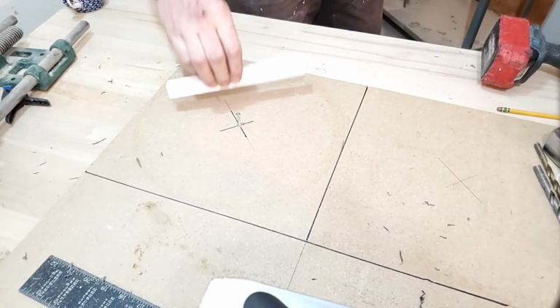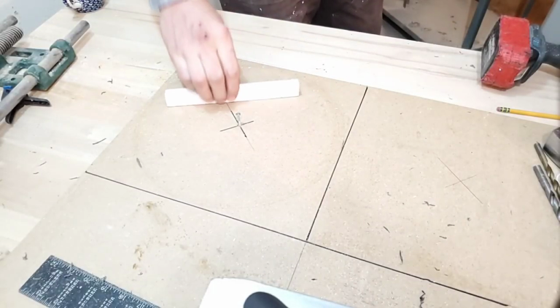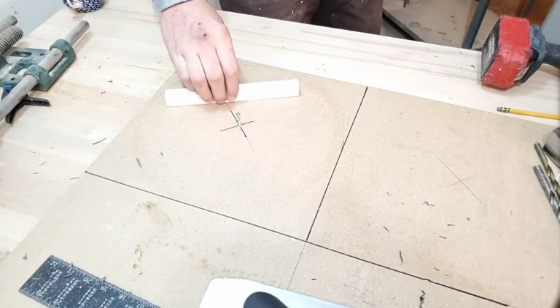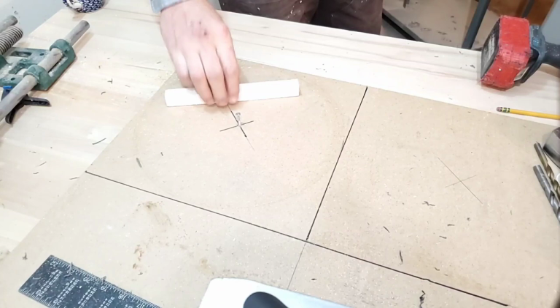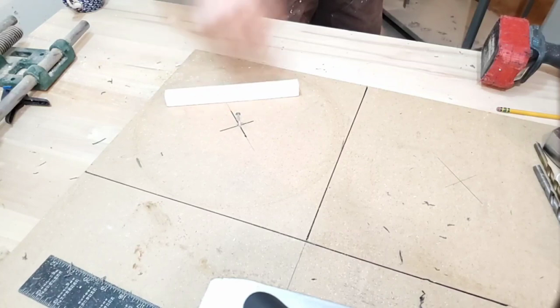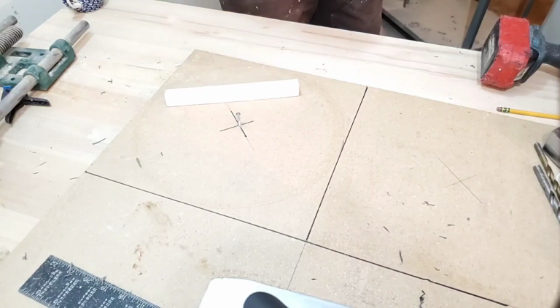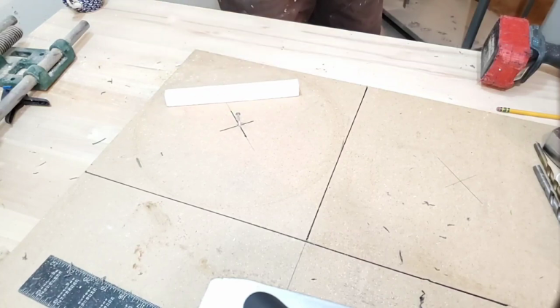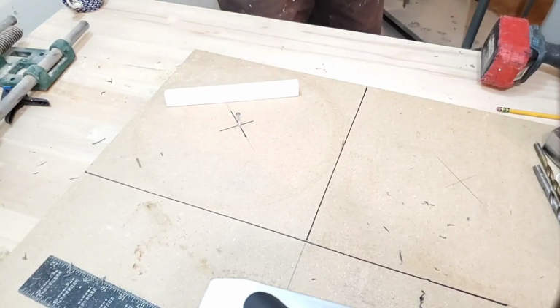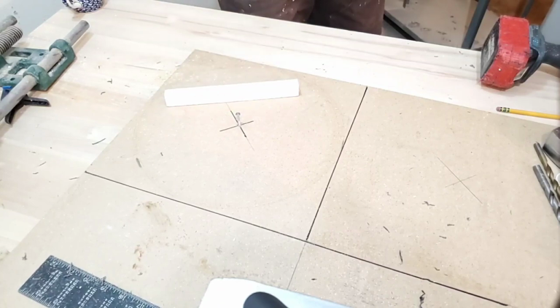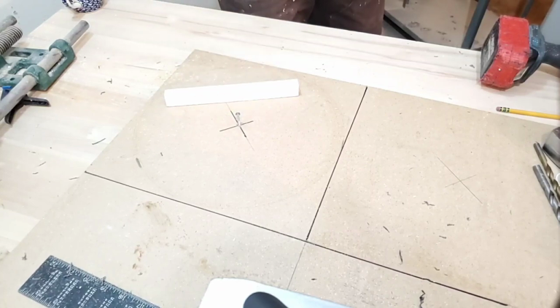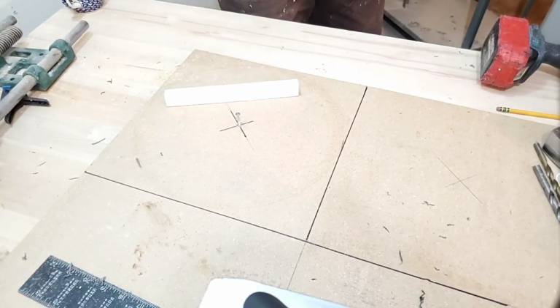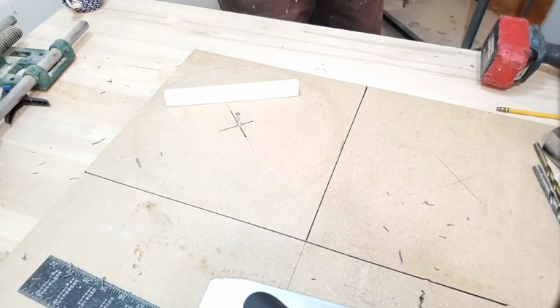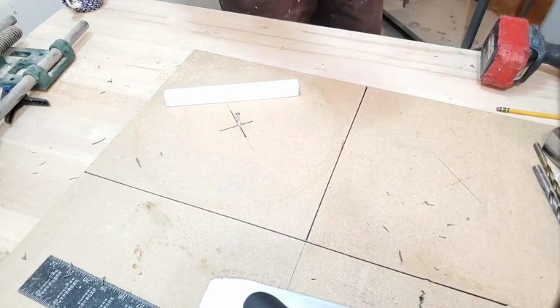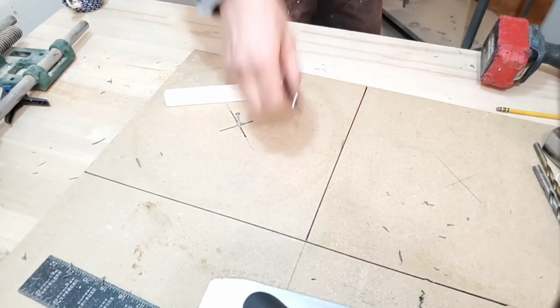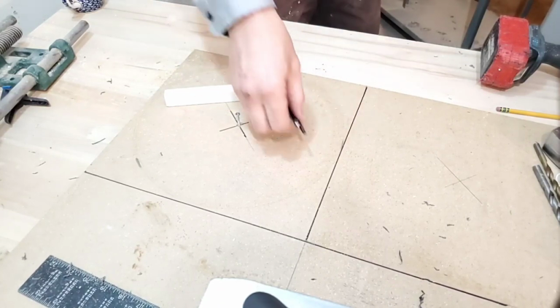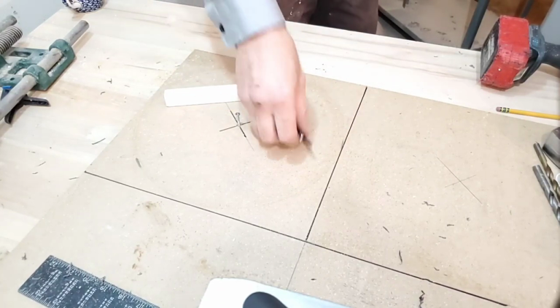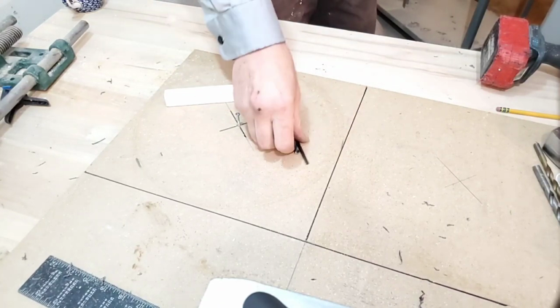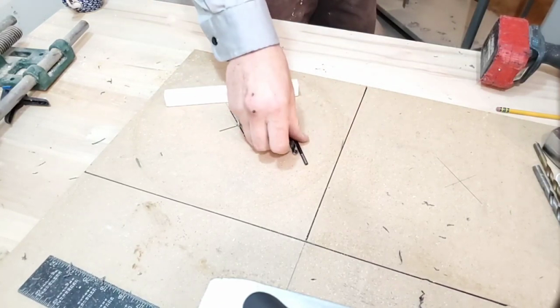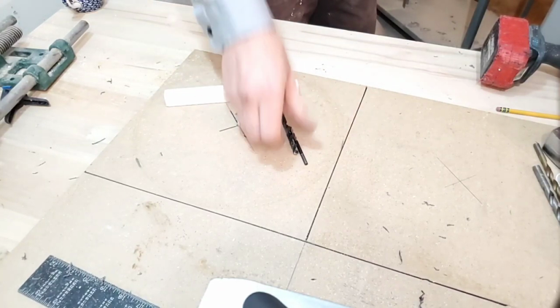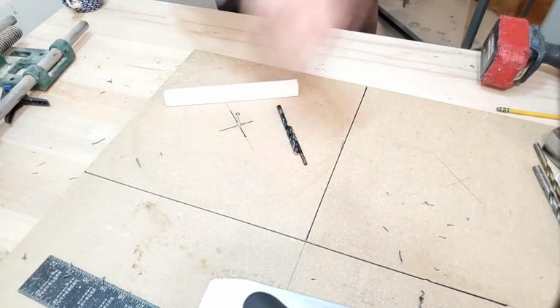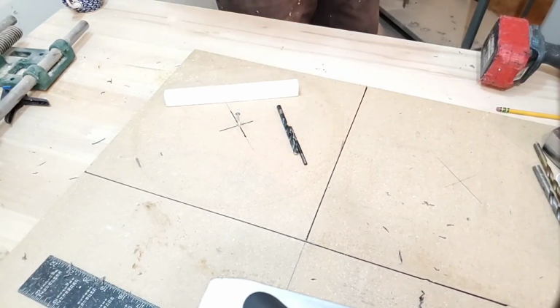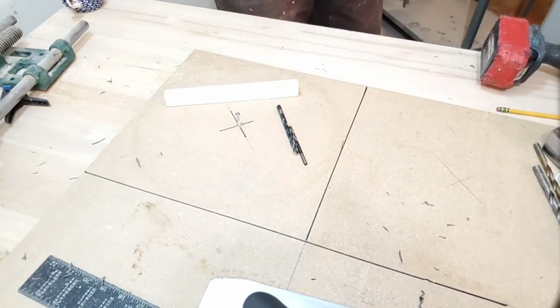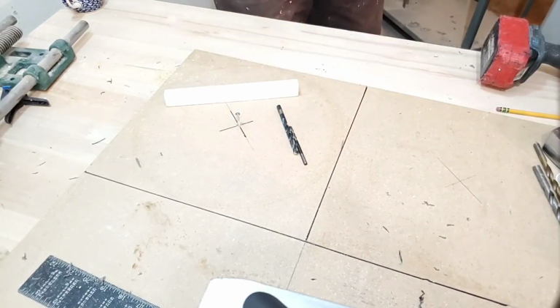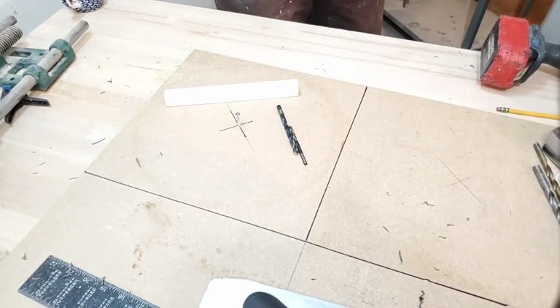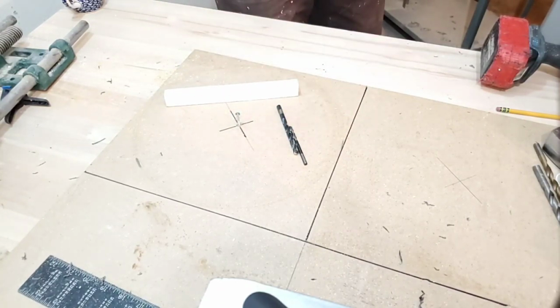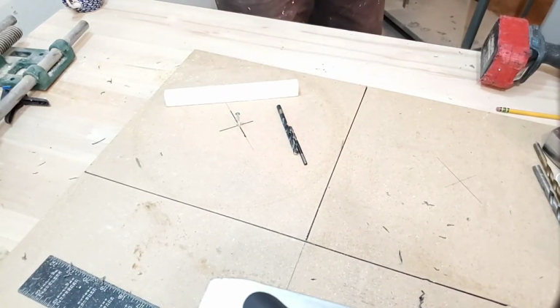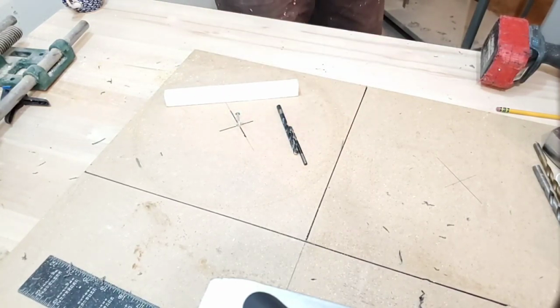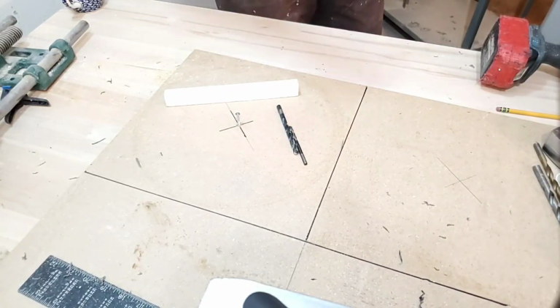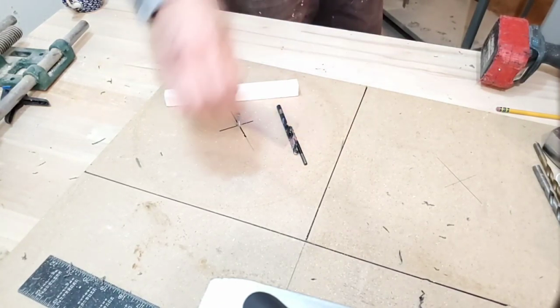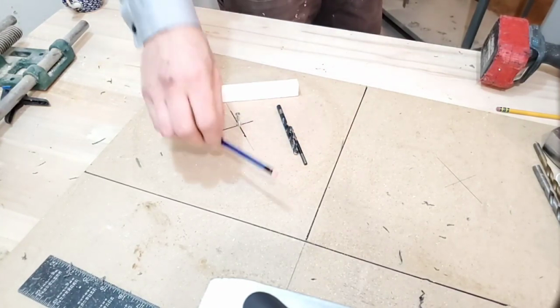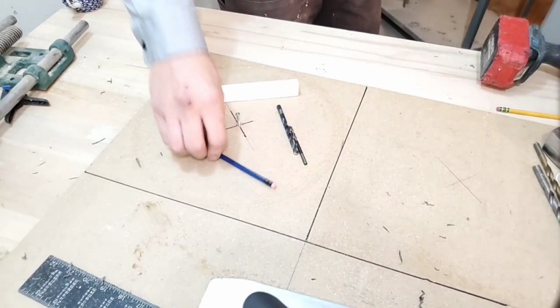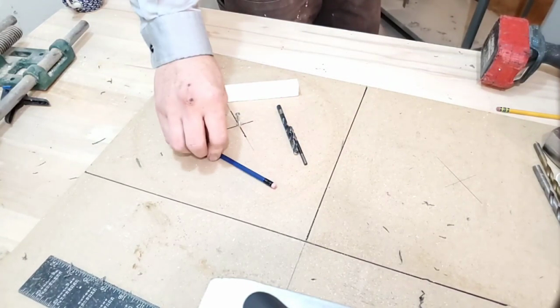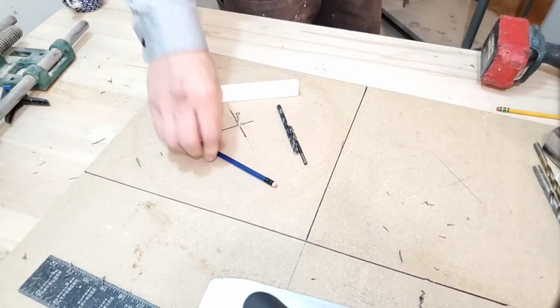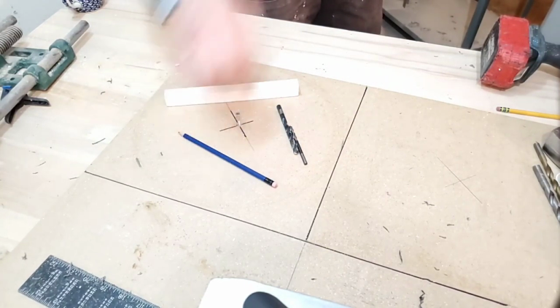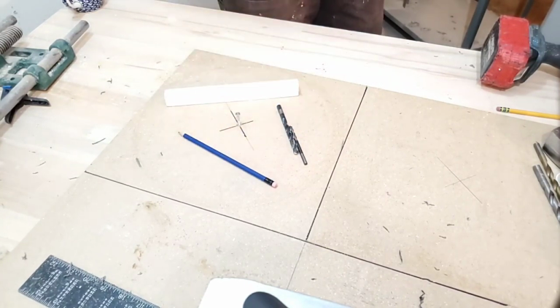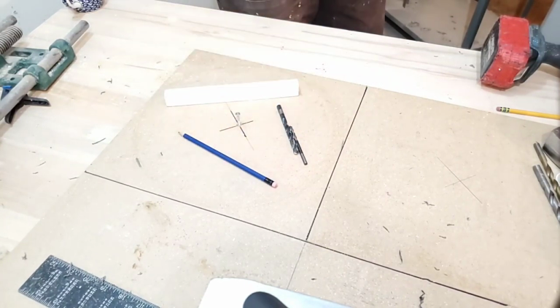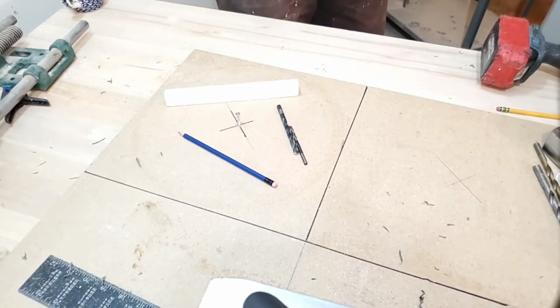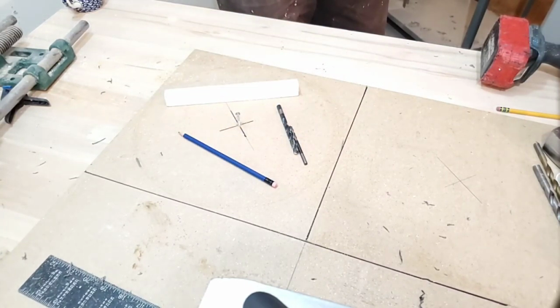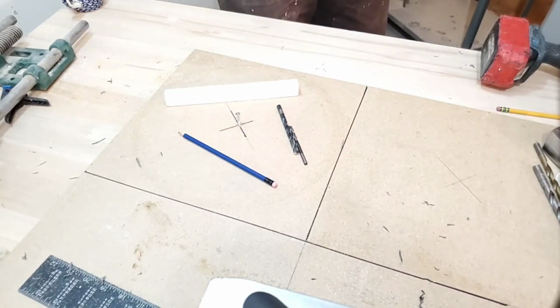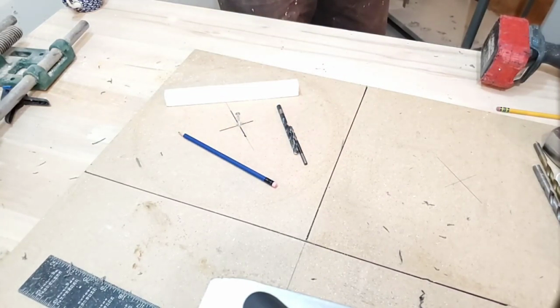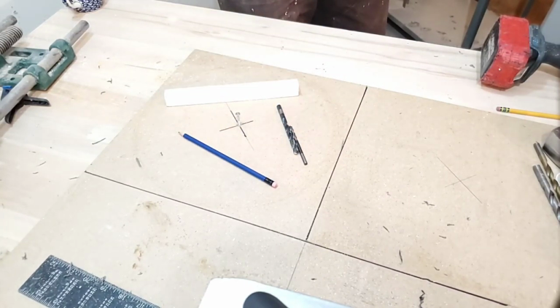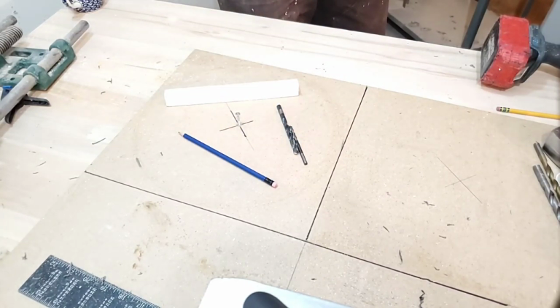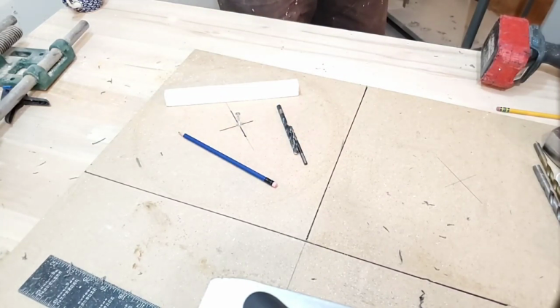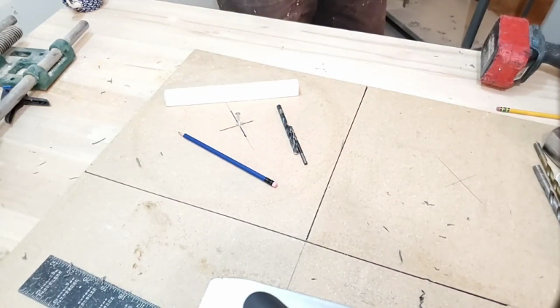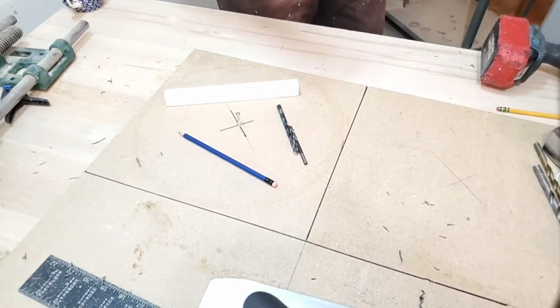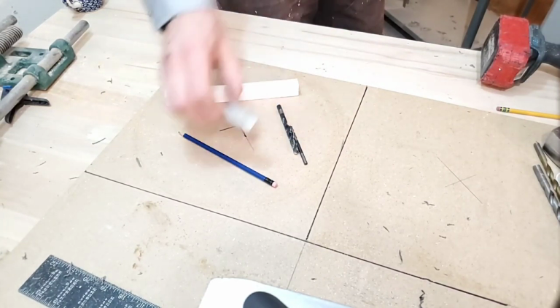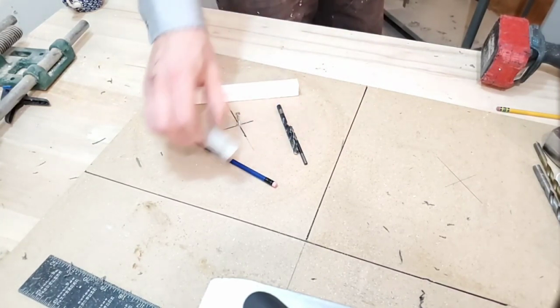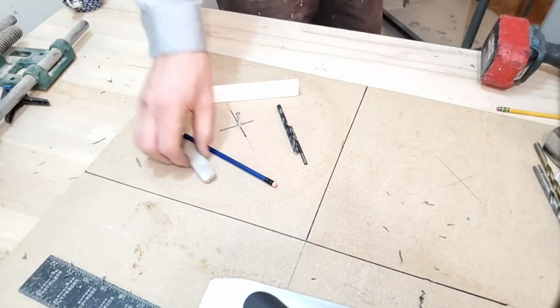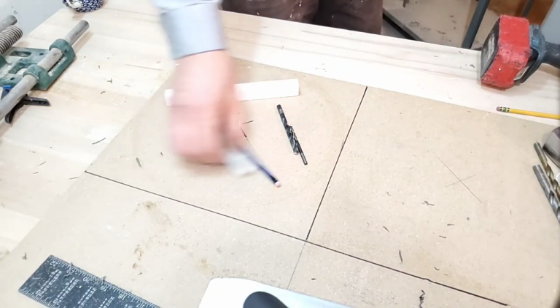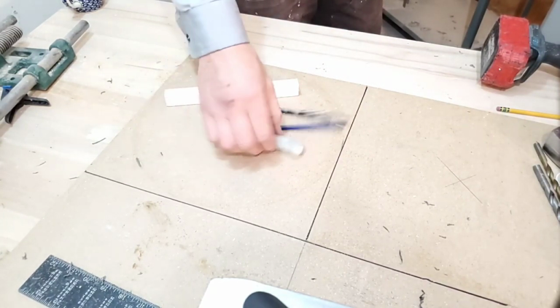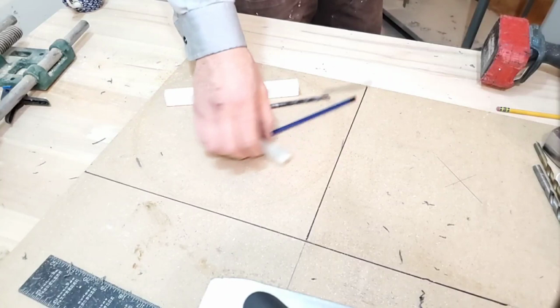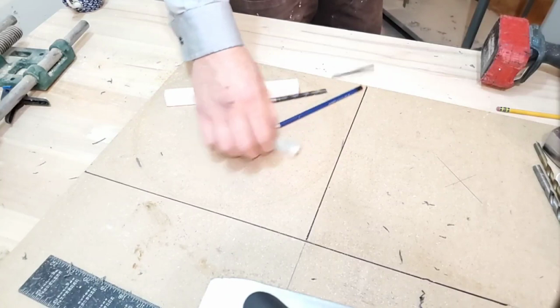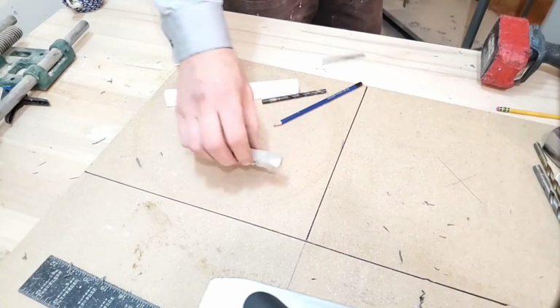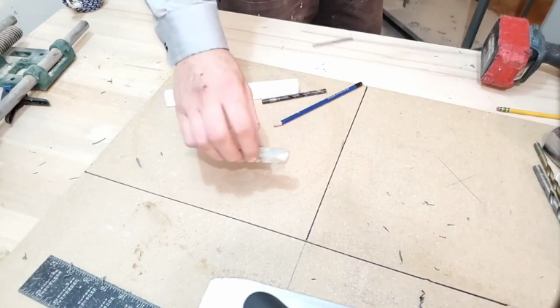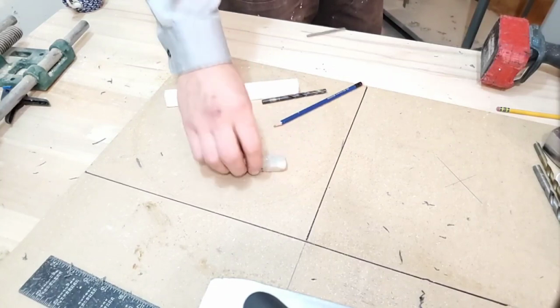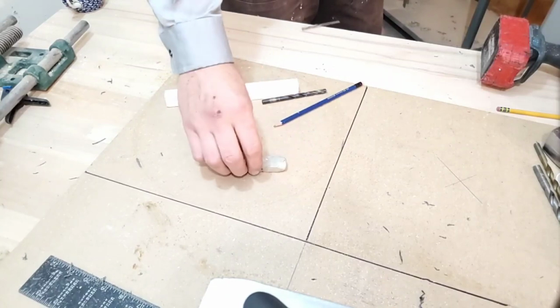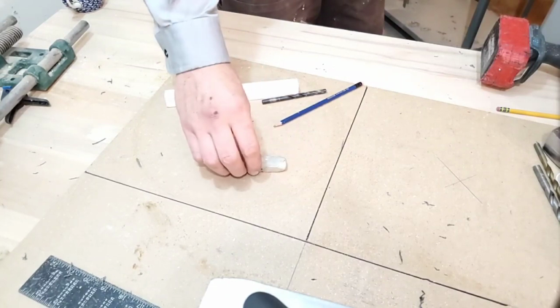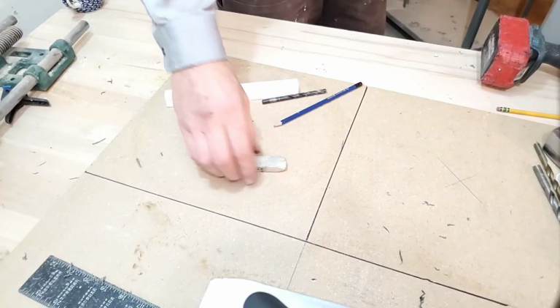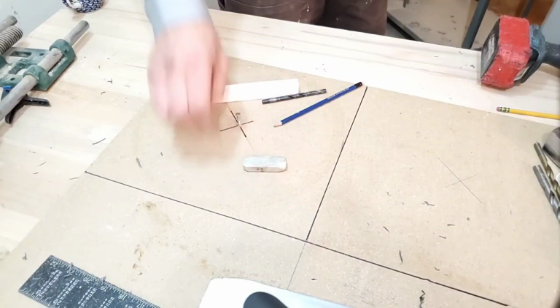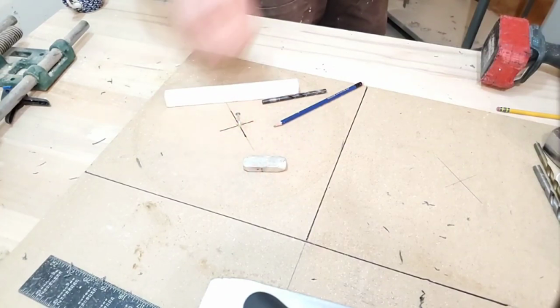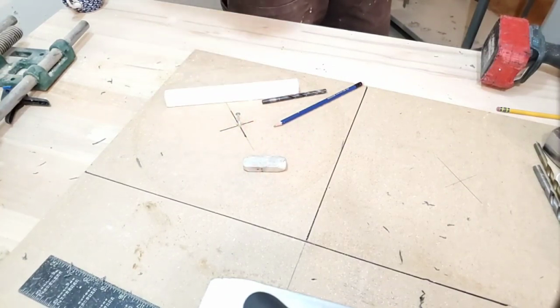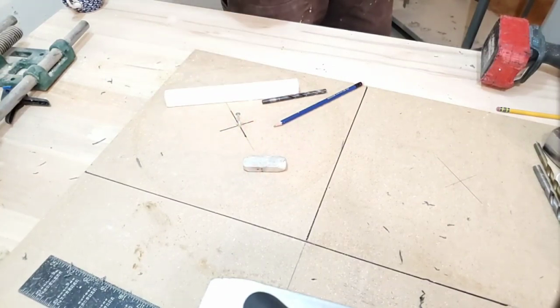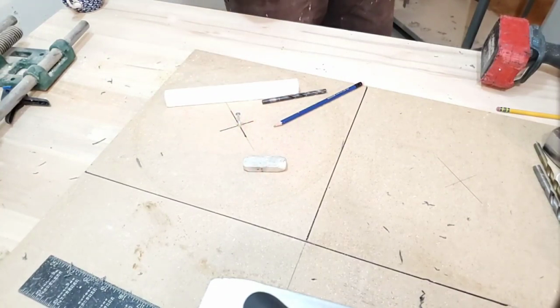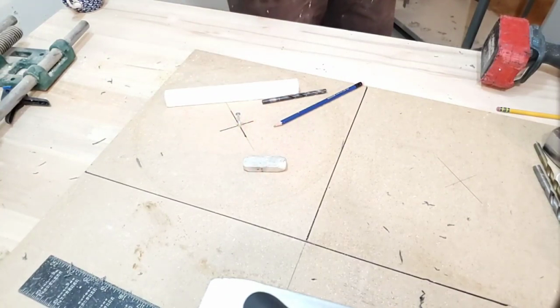First we've got to do our layout. Now I know it's going to seem a little bit dry for some, but if you do your layout well, it's going to save you a lot of time in the end.